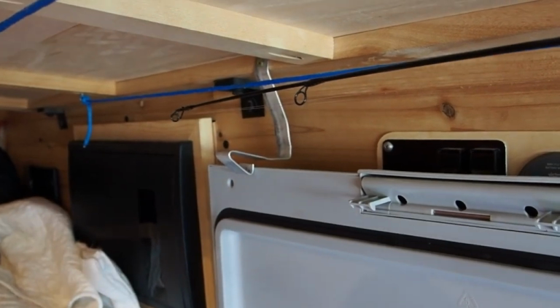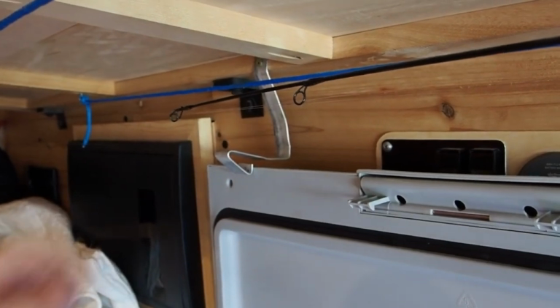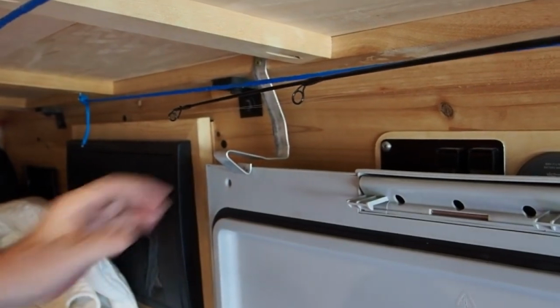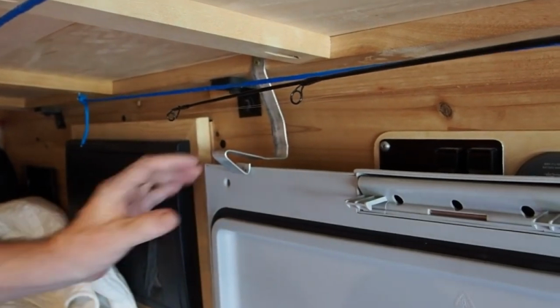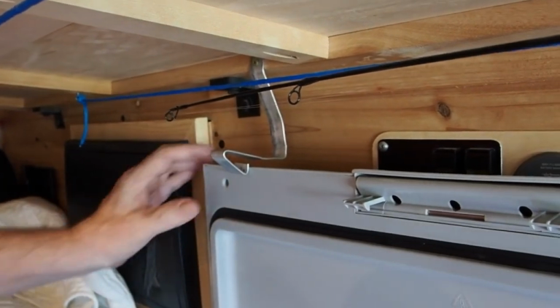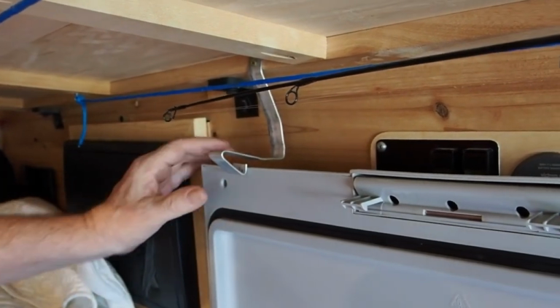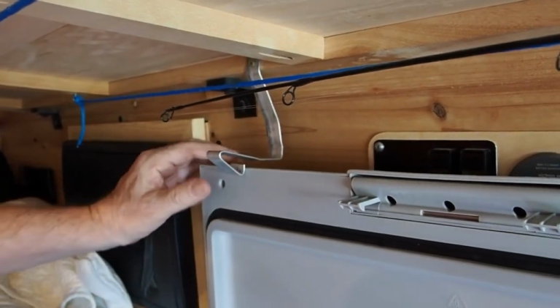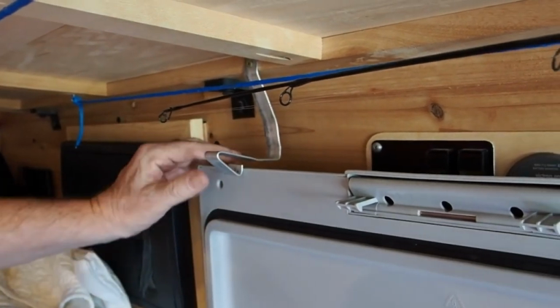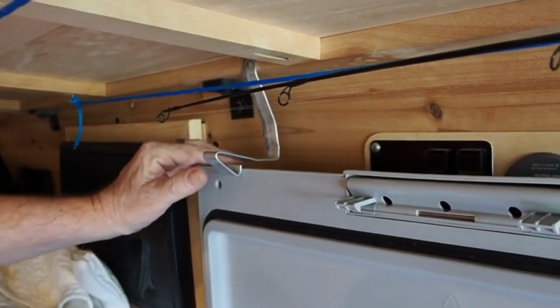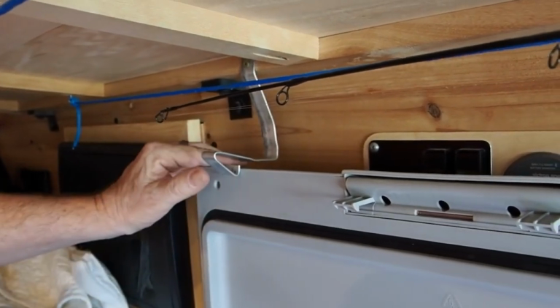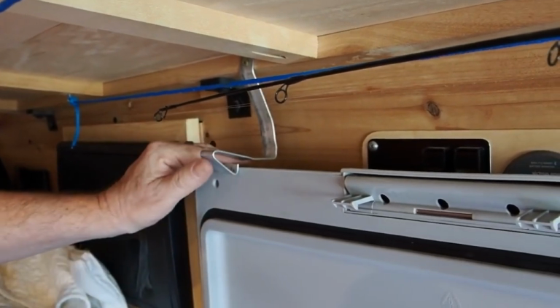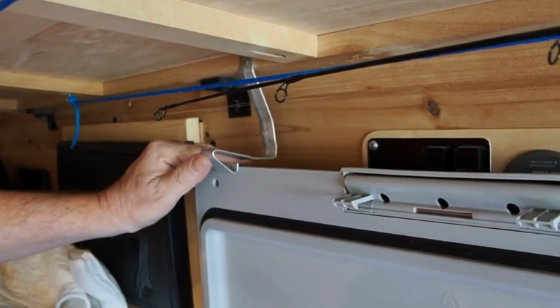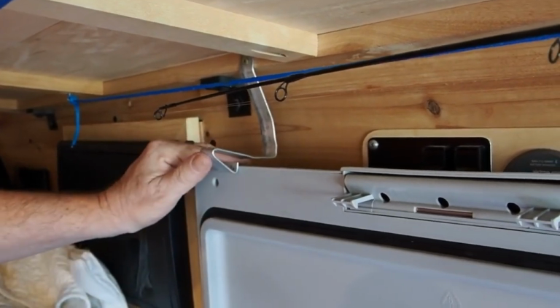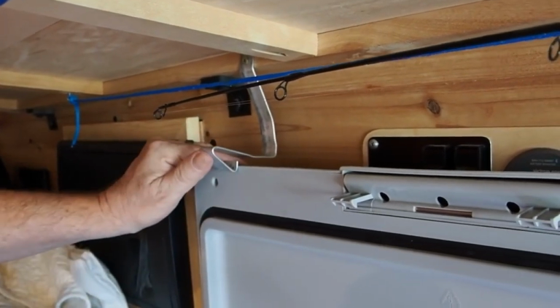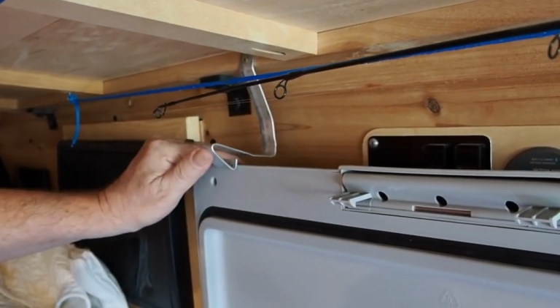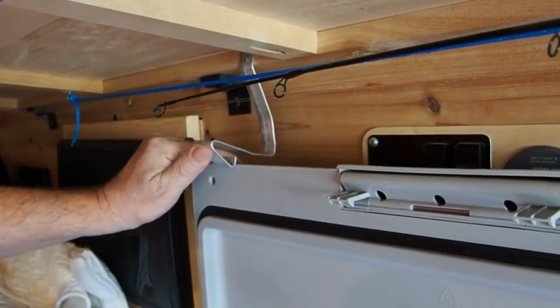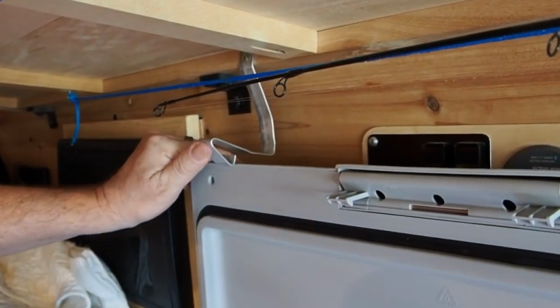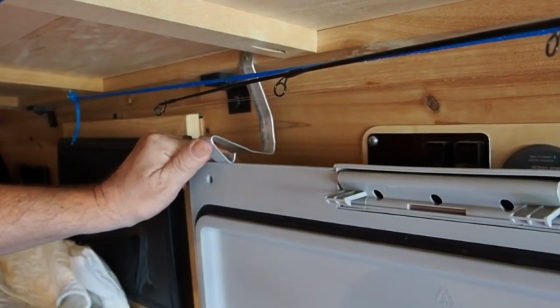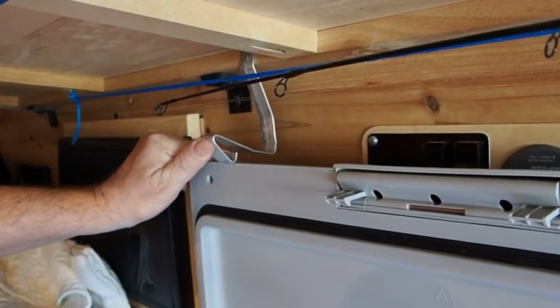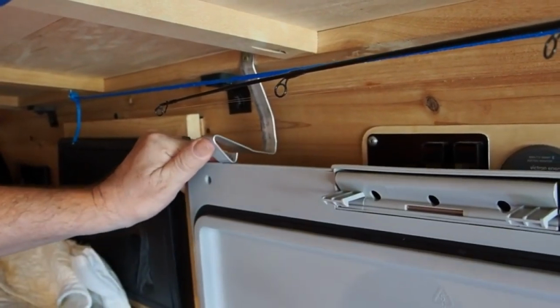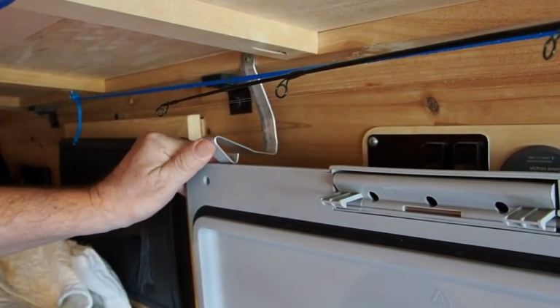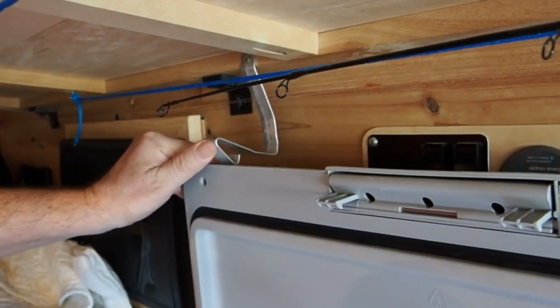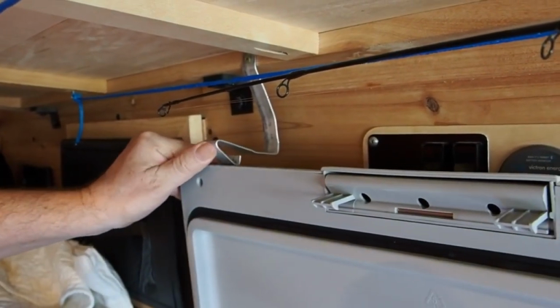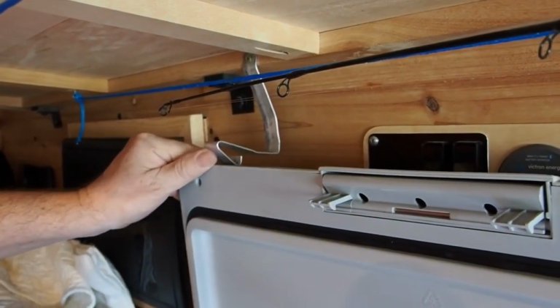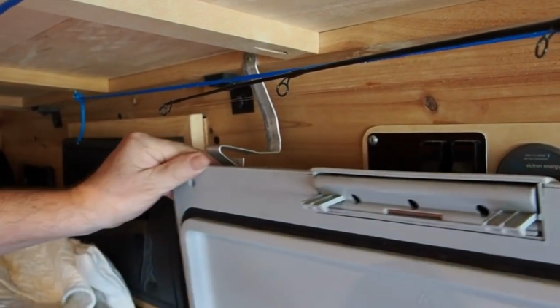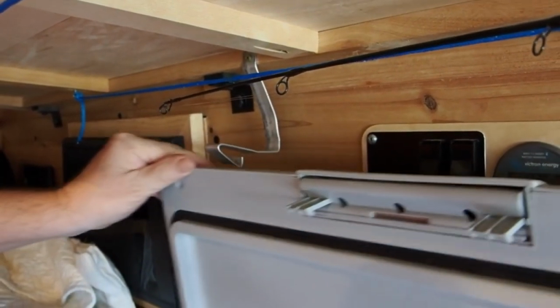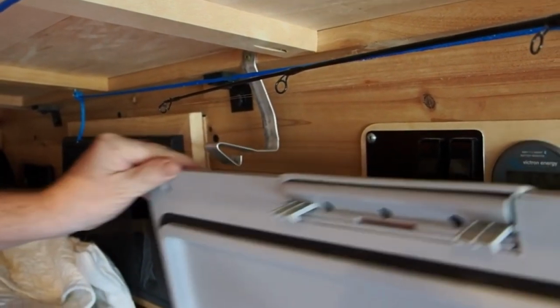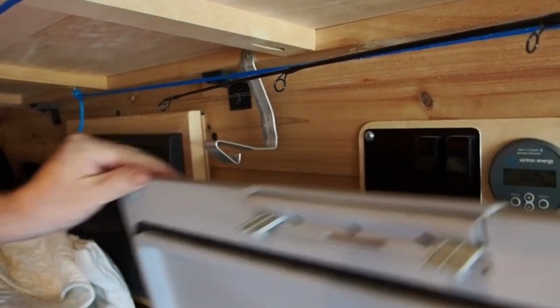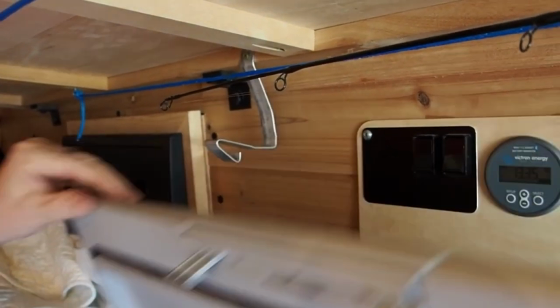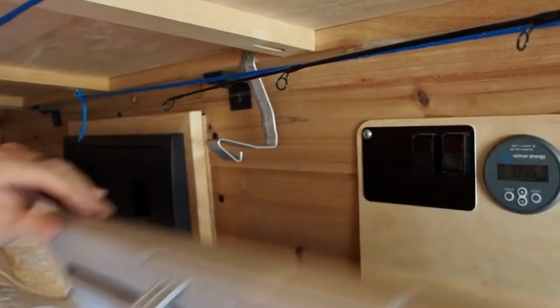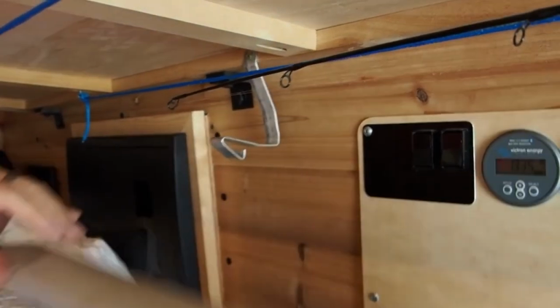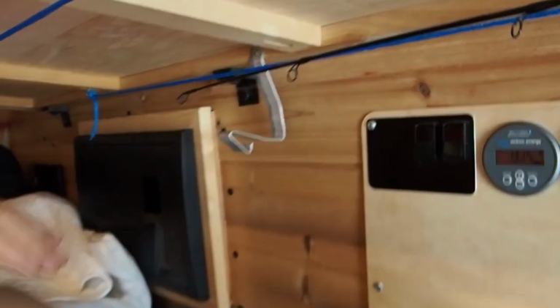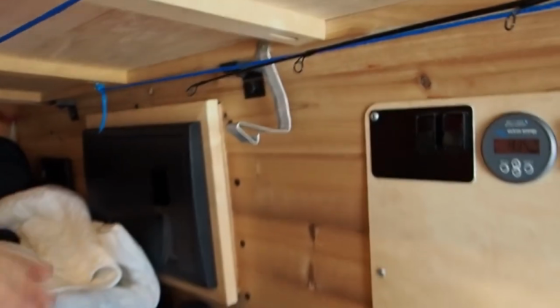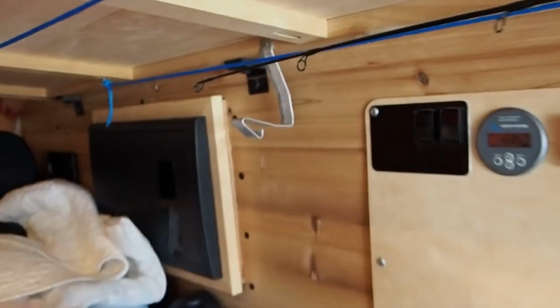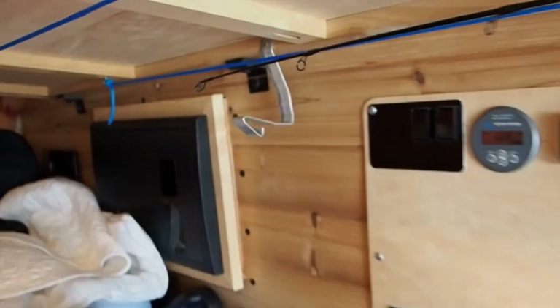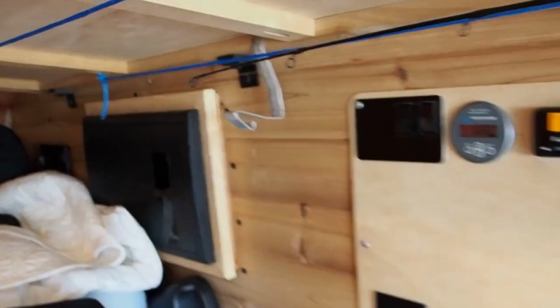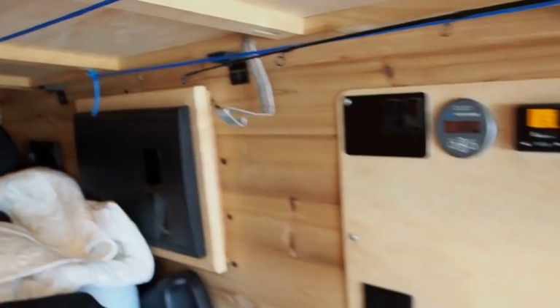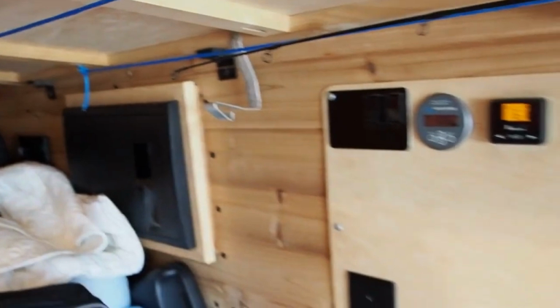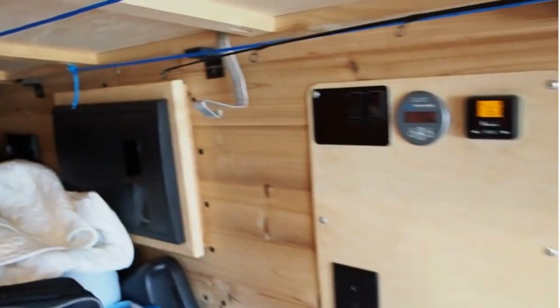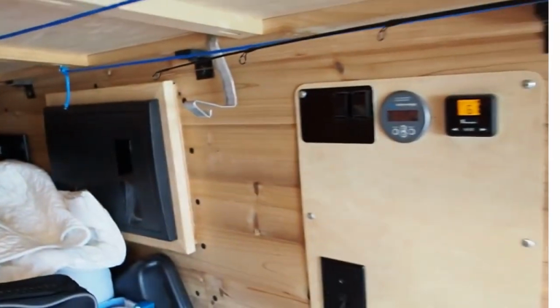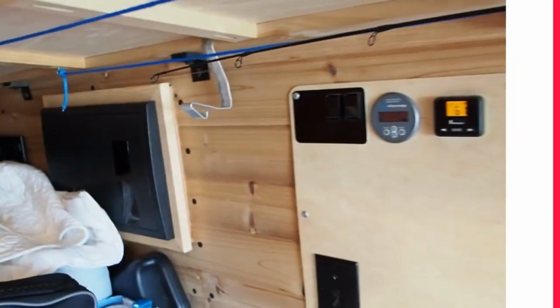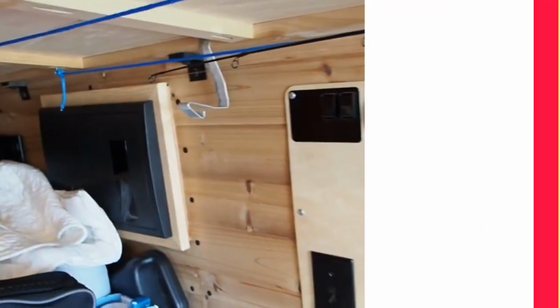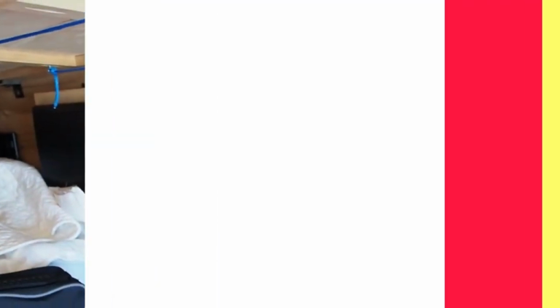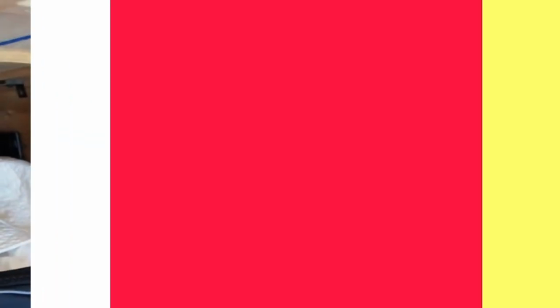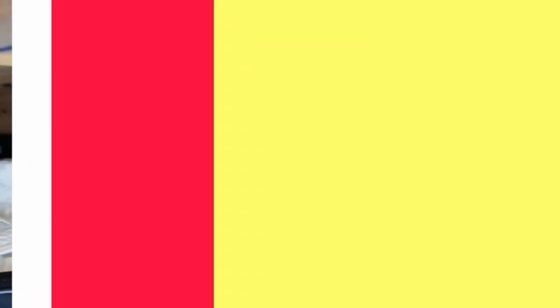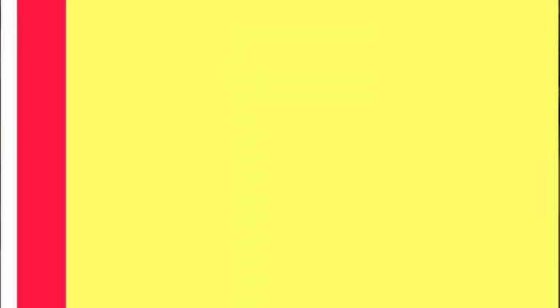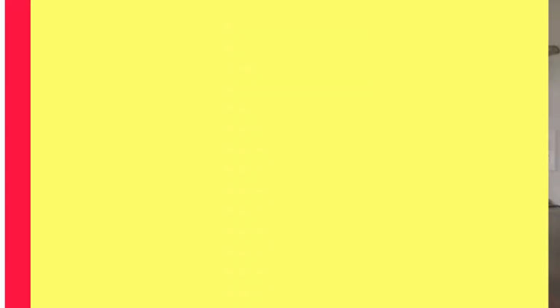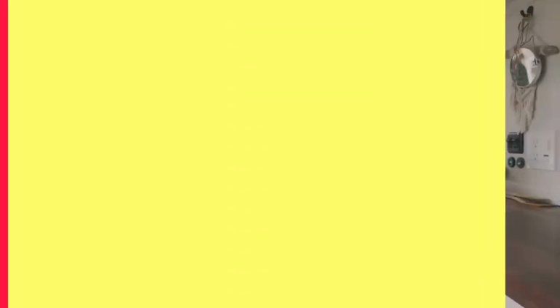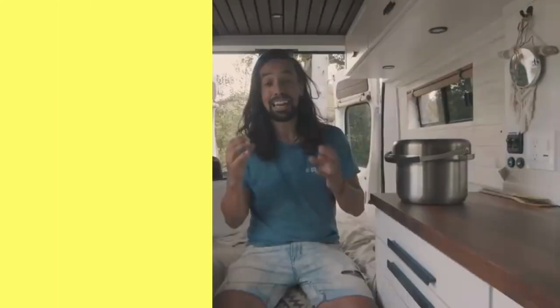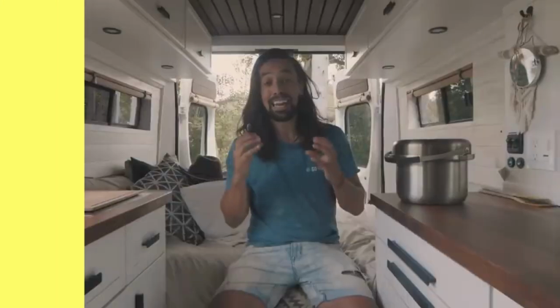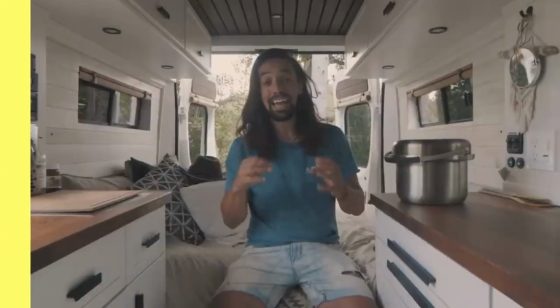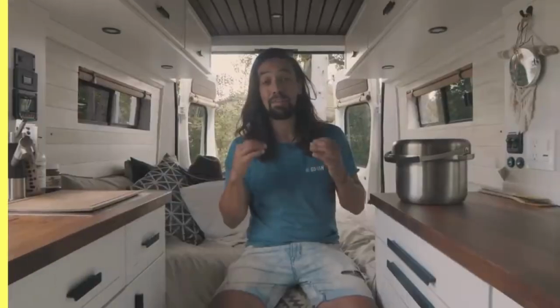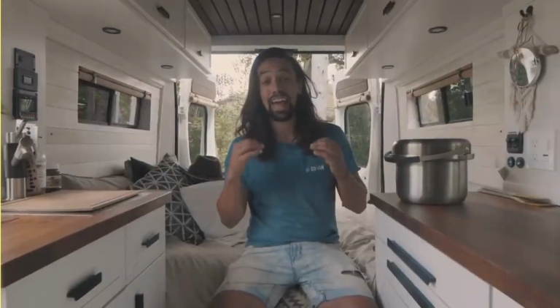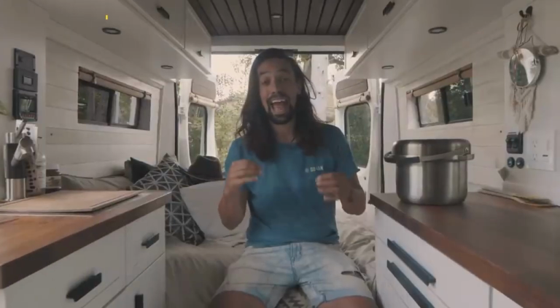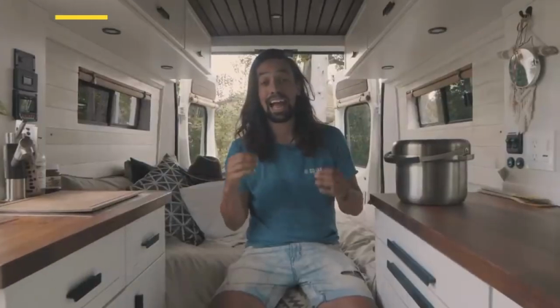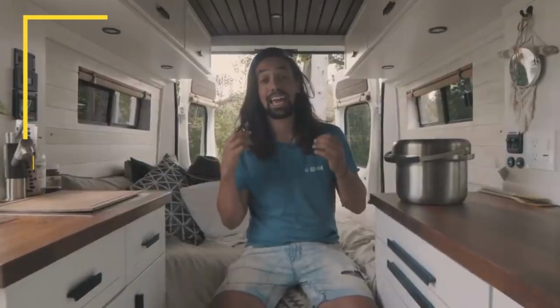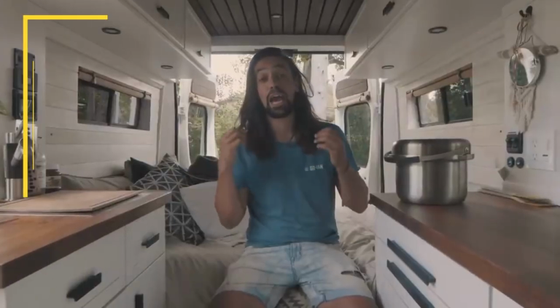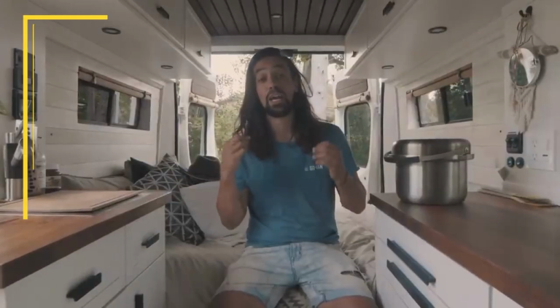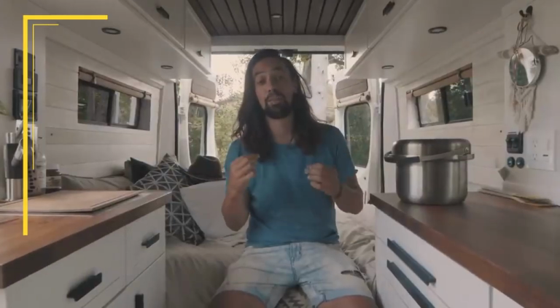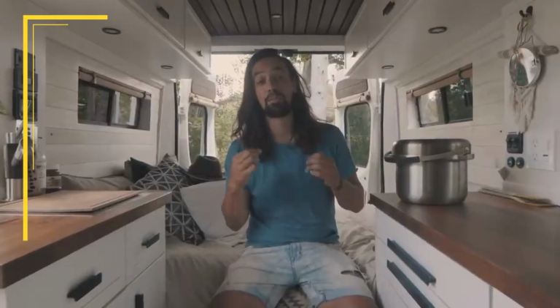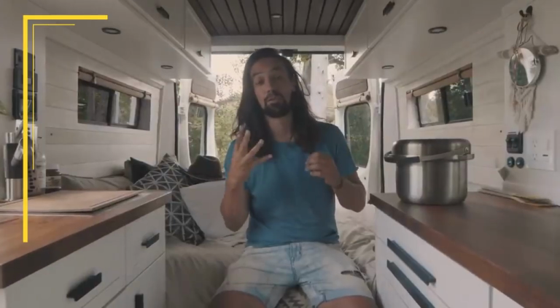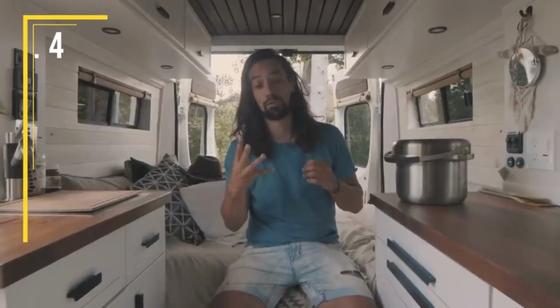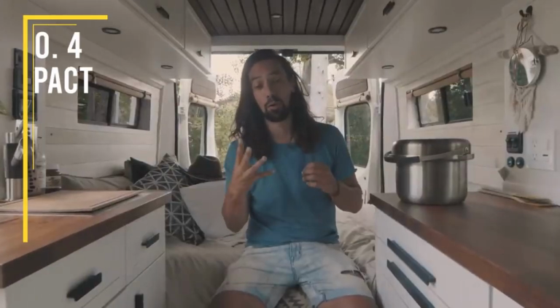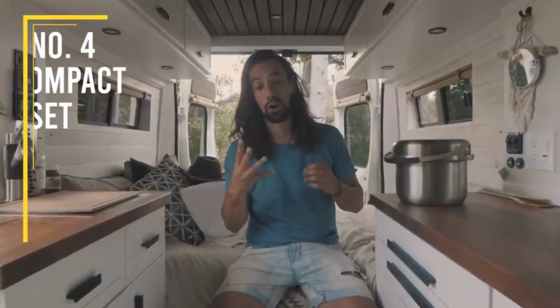And then when you're done, you can just push it with your thumb and it'll close the door. Van life hack number four.